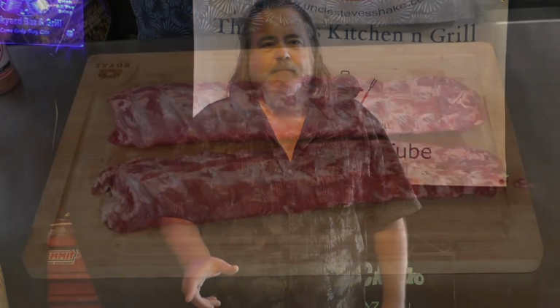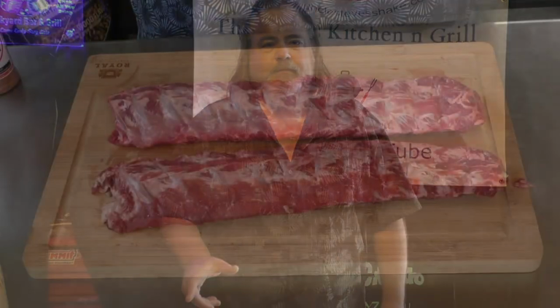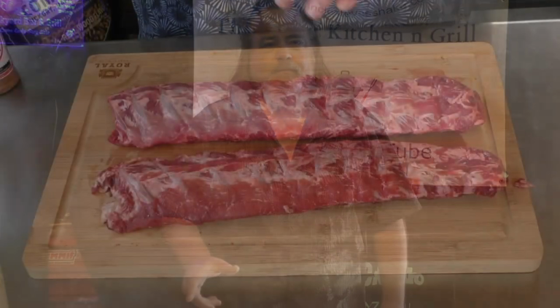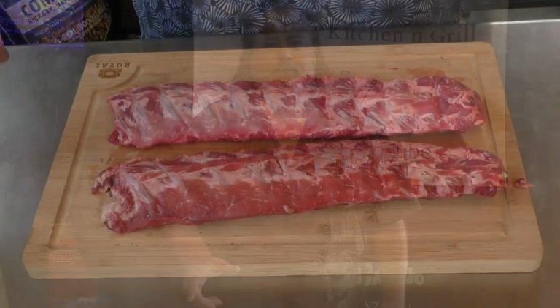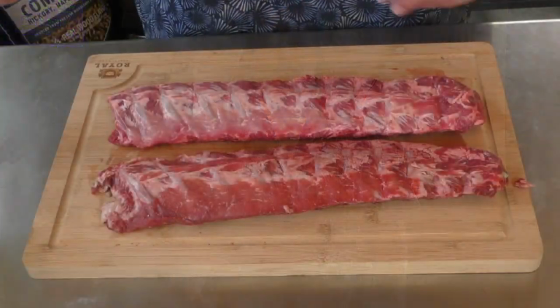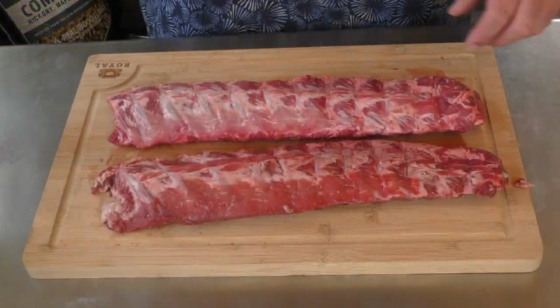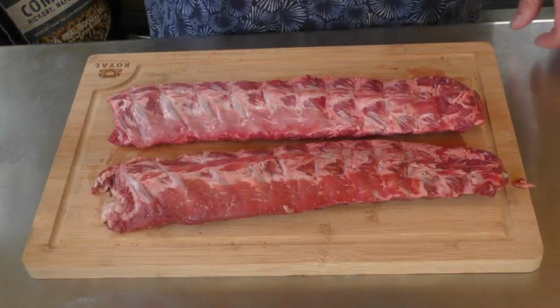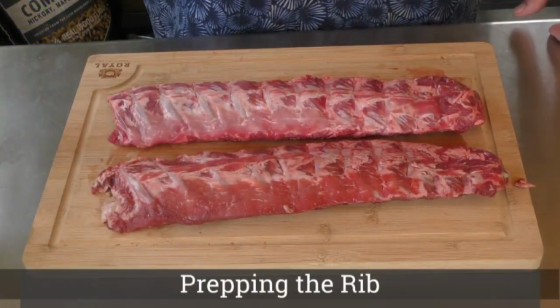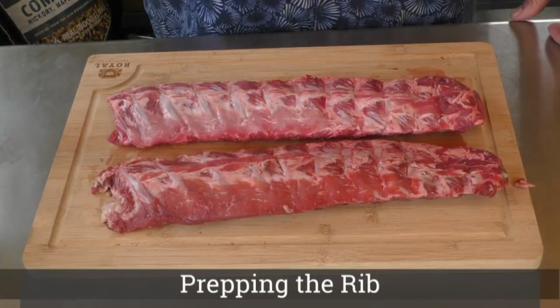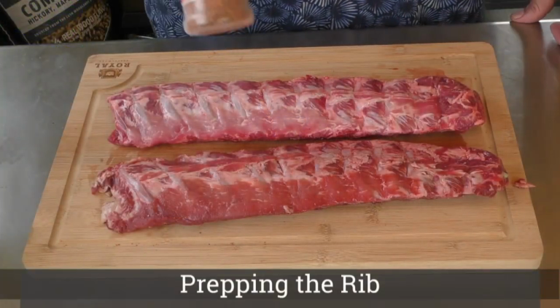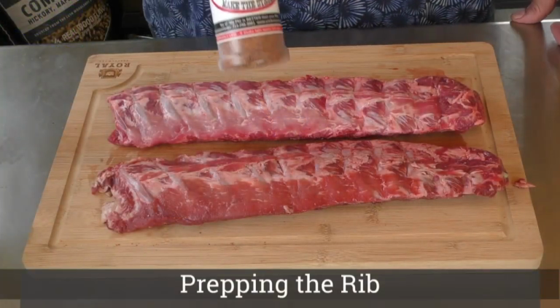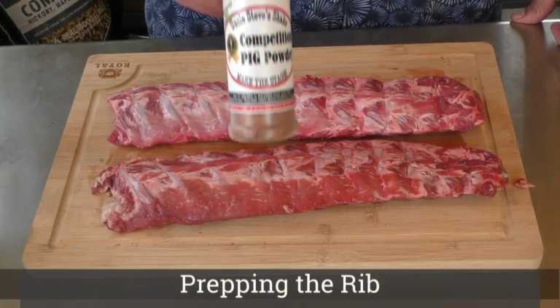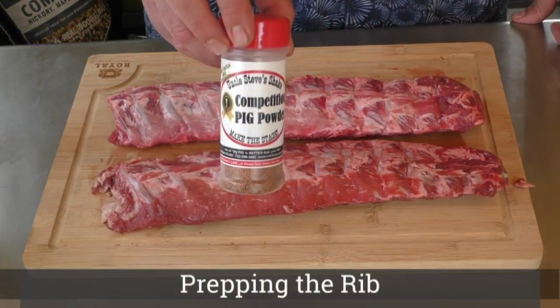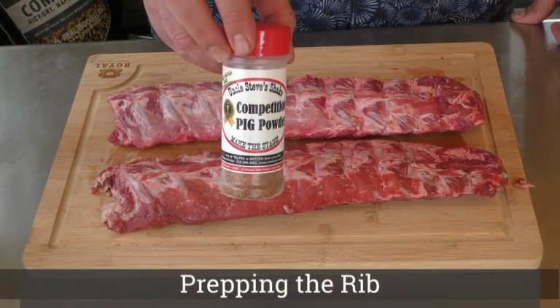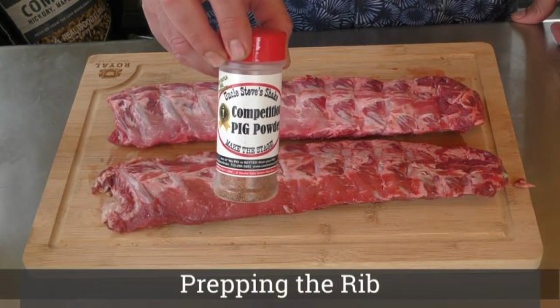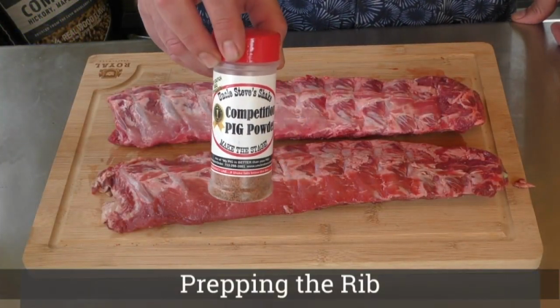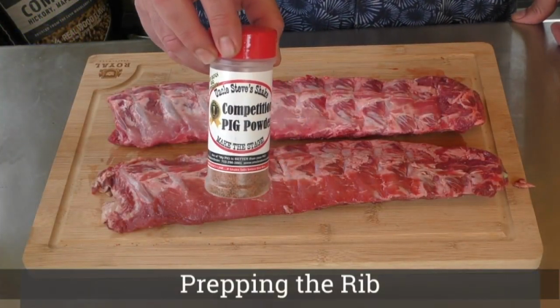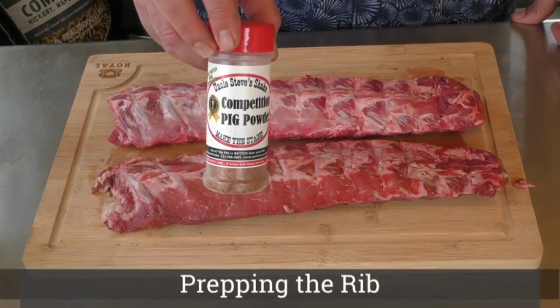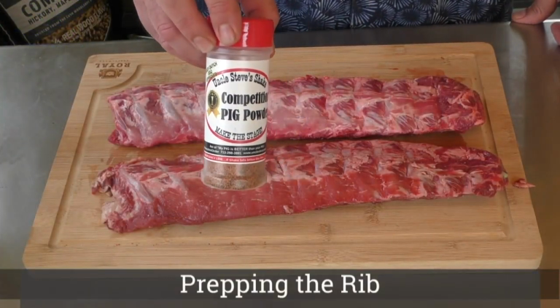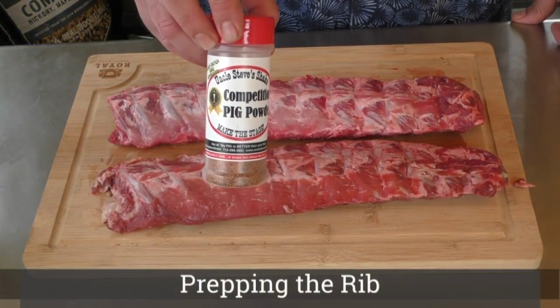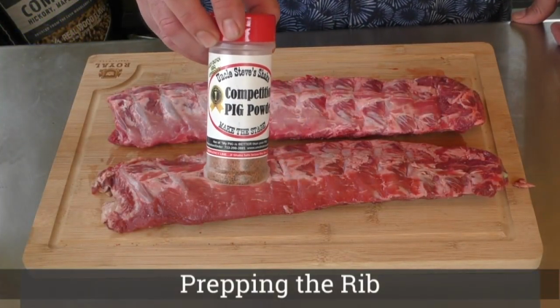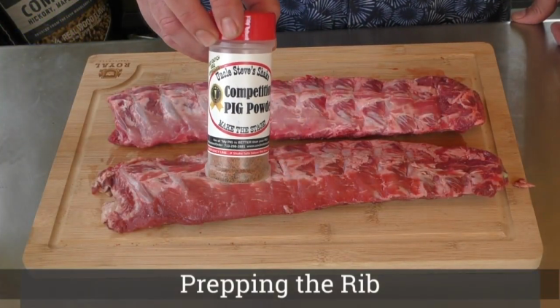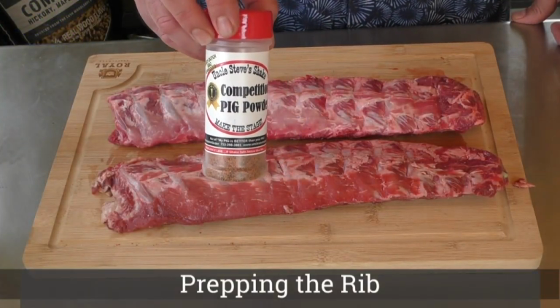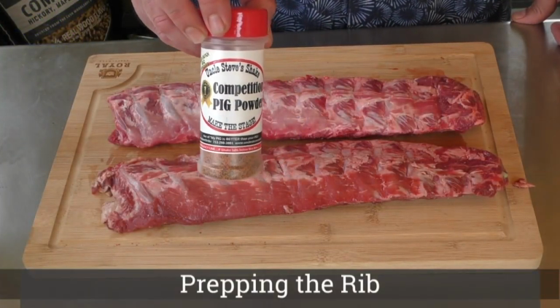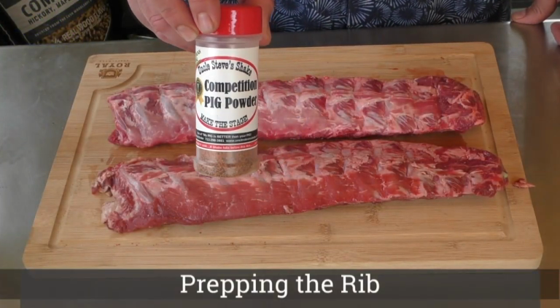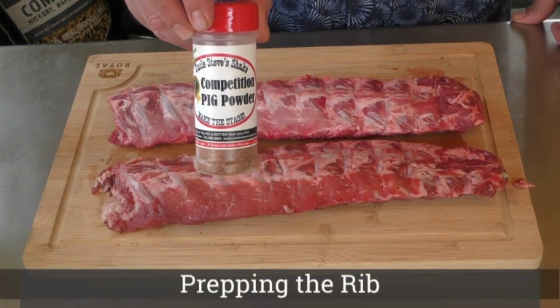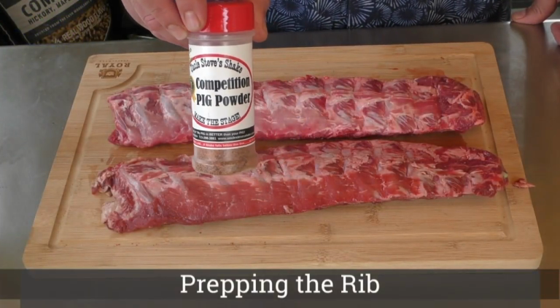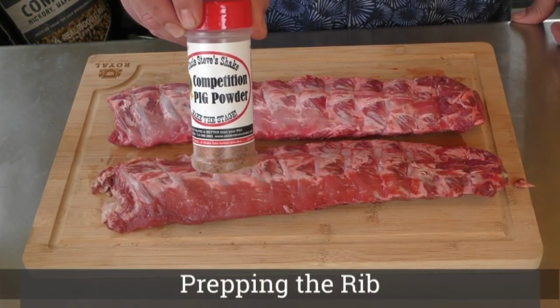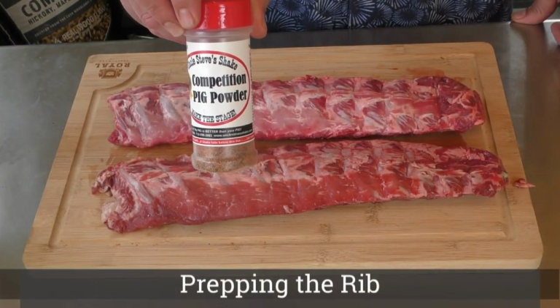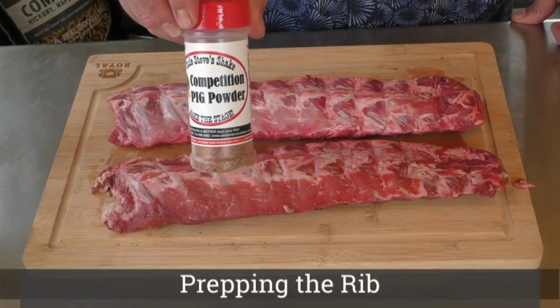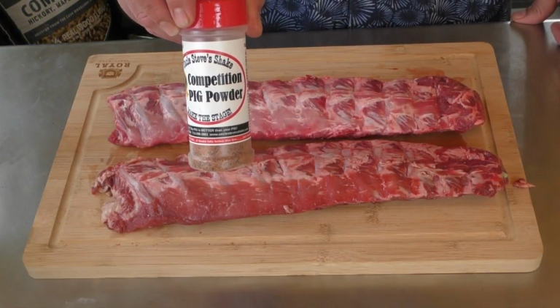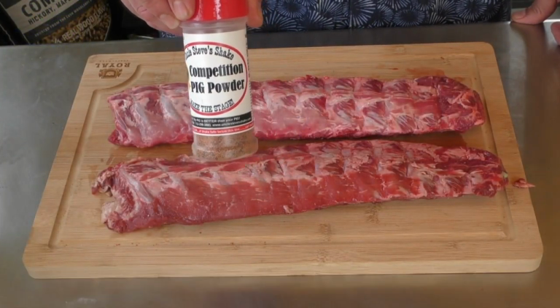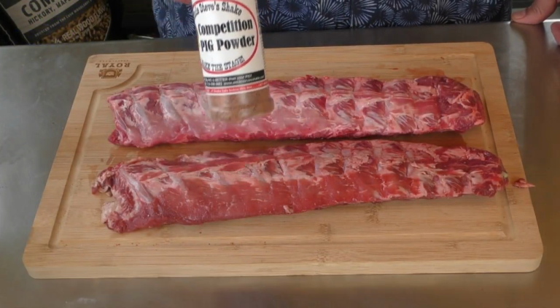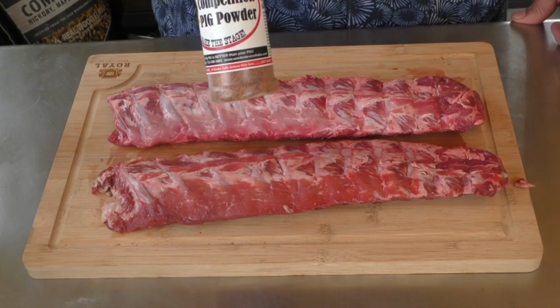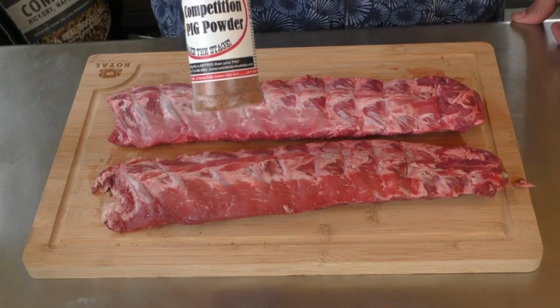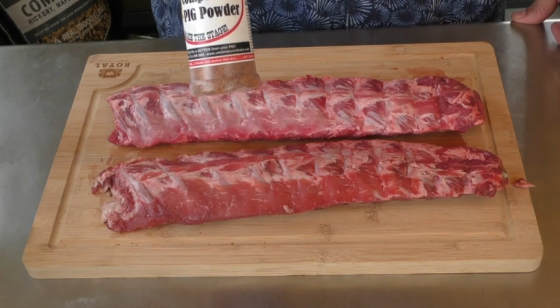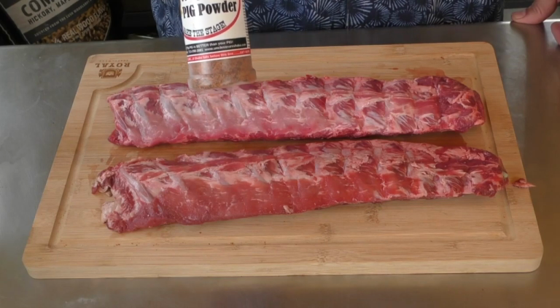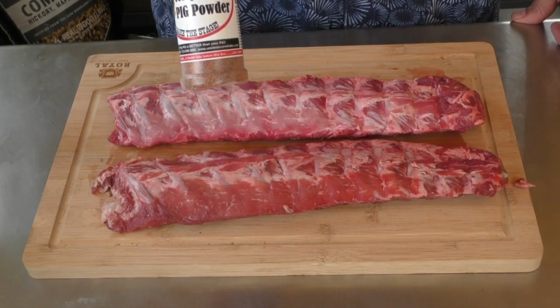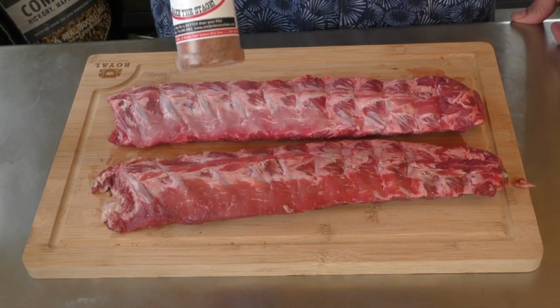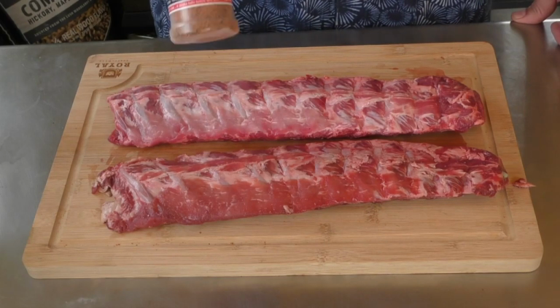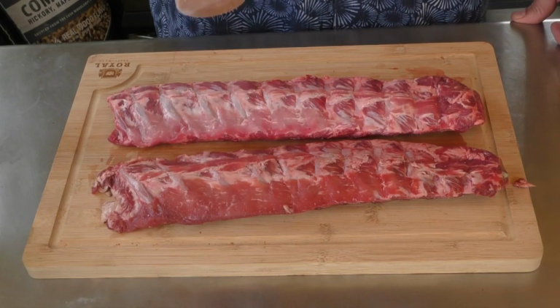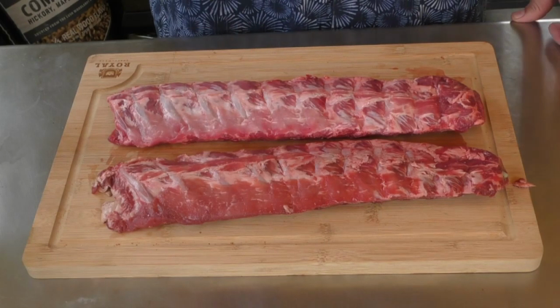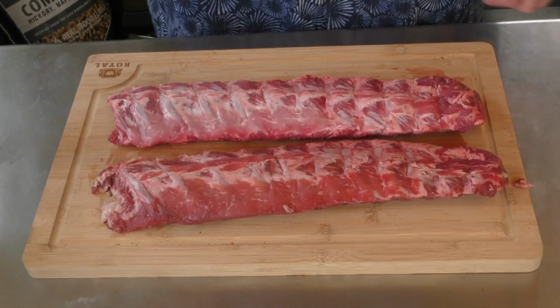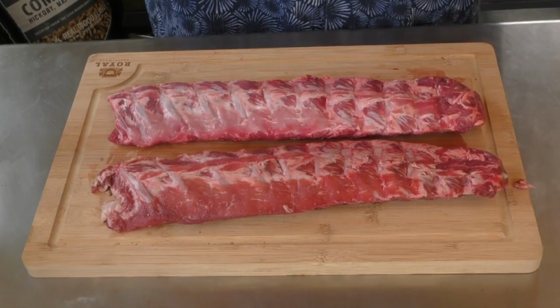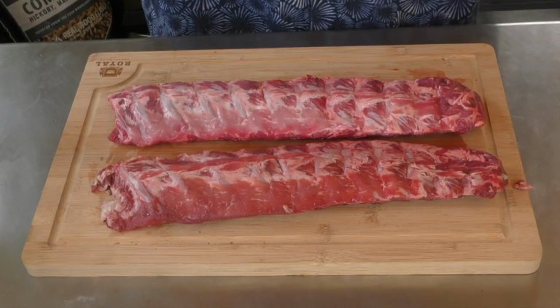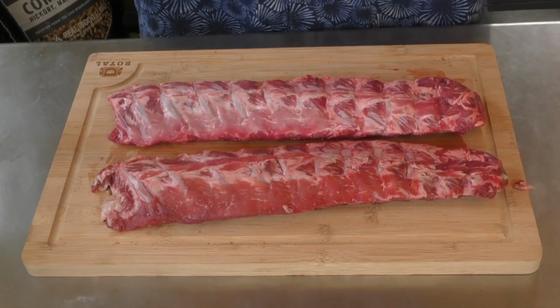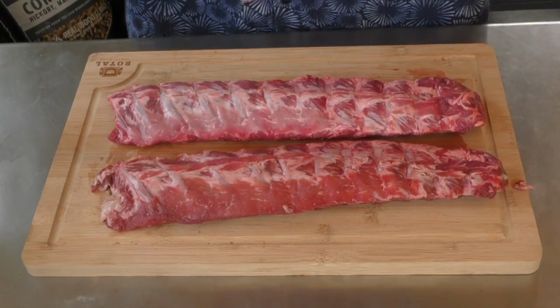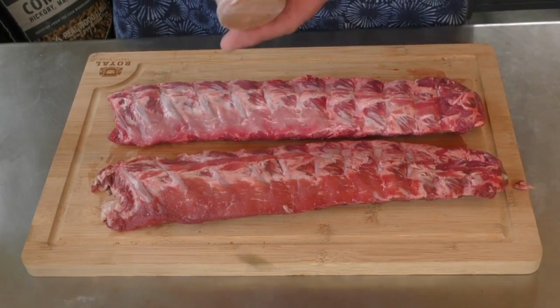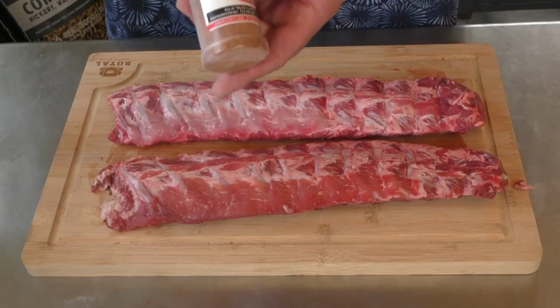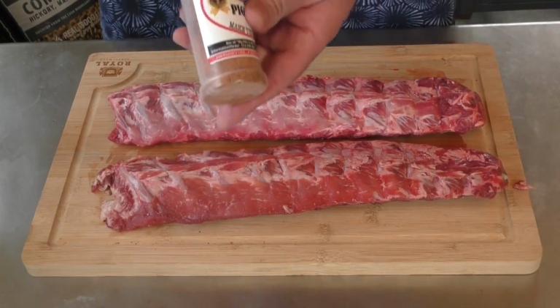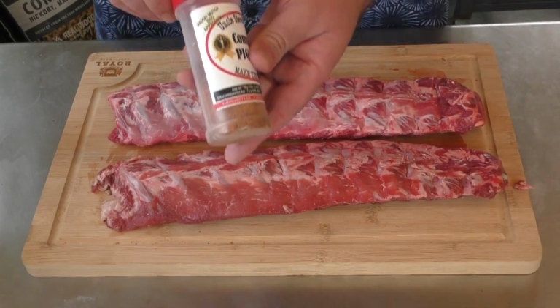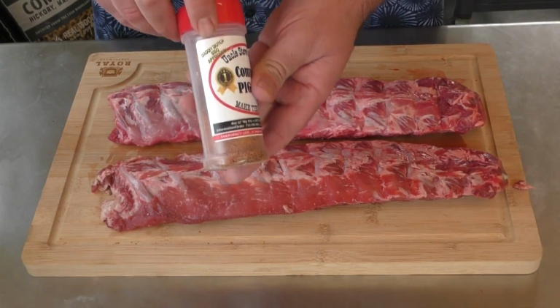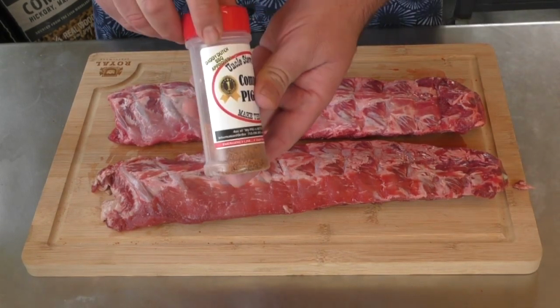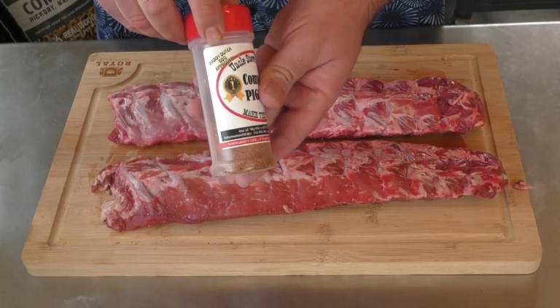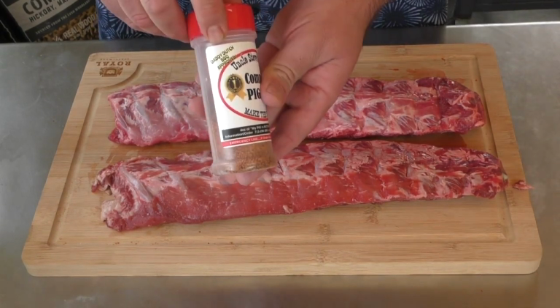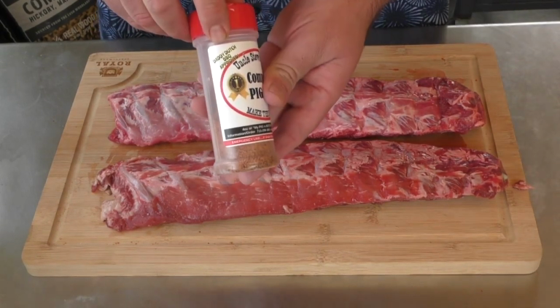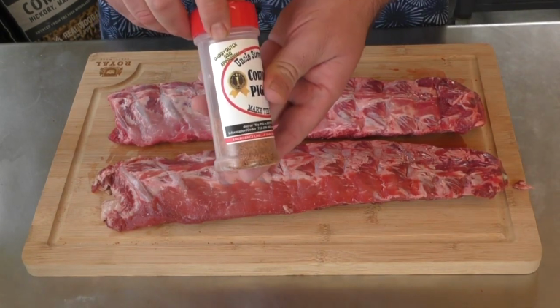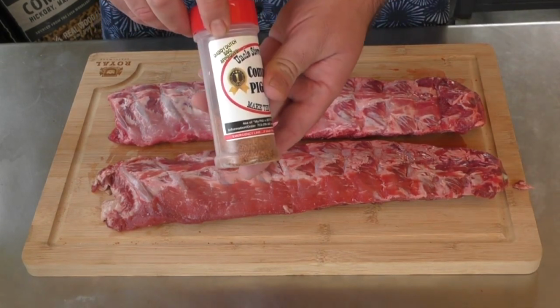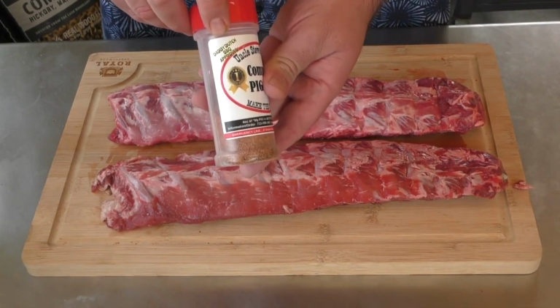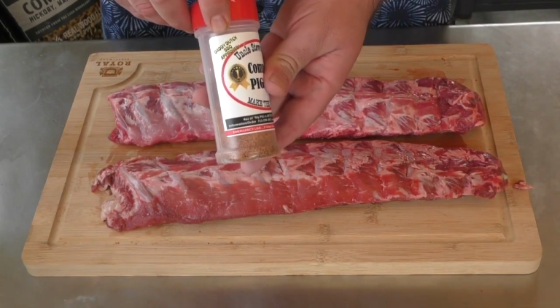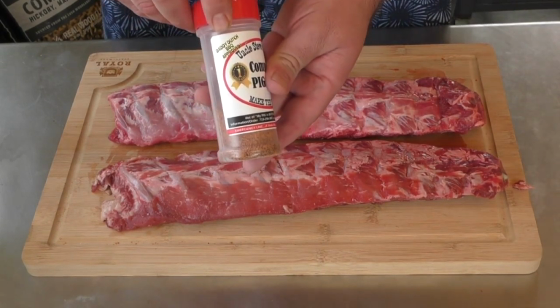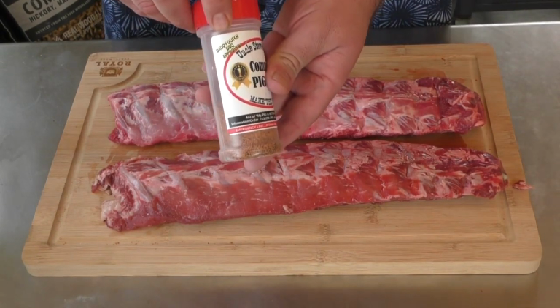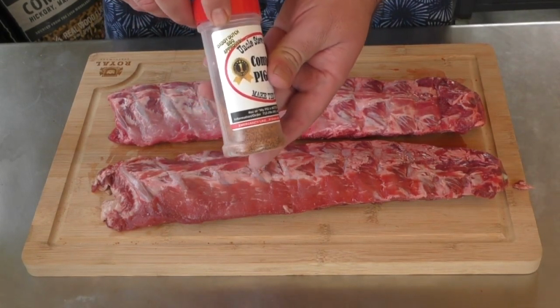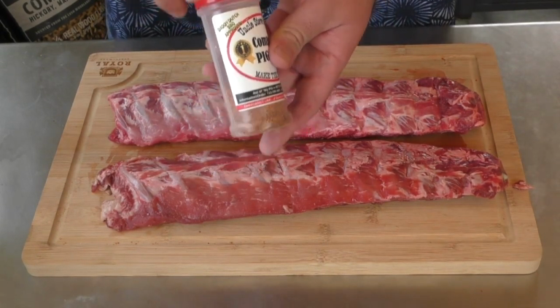For this meat, we're going to use CPP — Competition Pig Powder. It is from Uncle Steve, and Daddy Dutch approved.